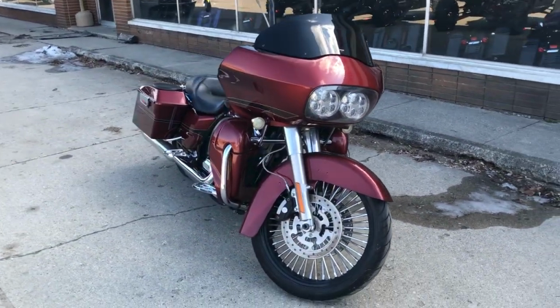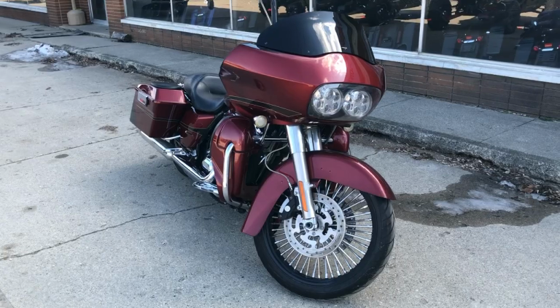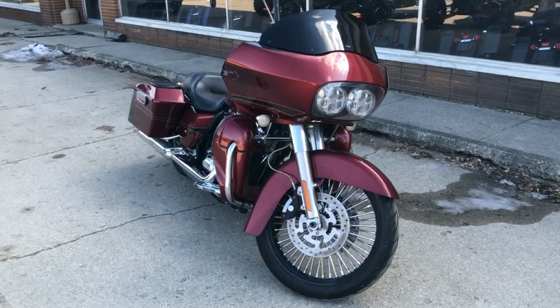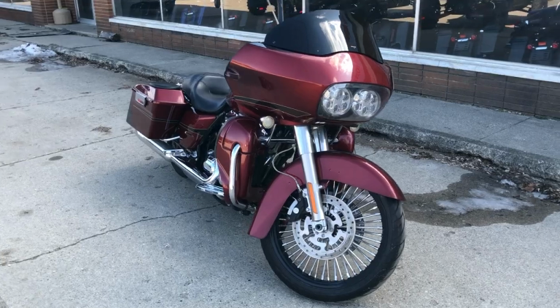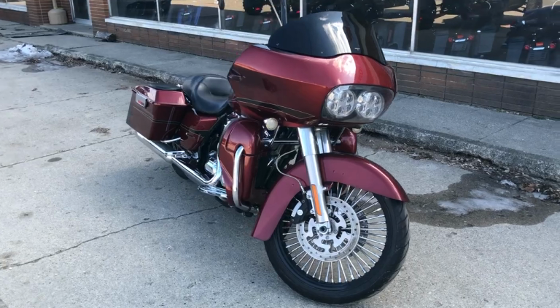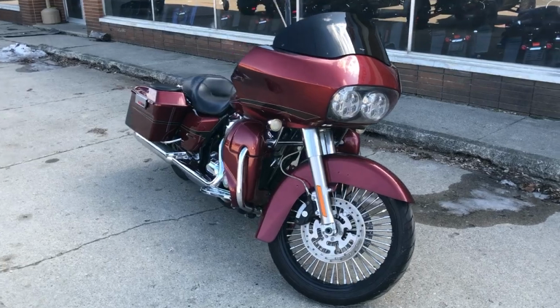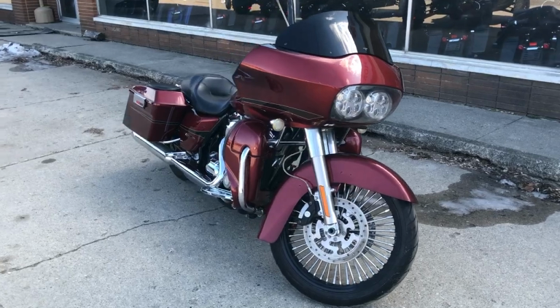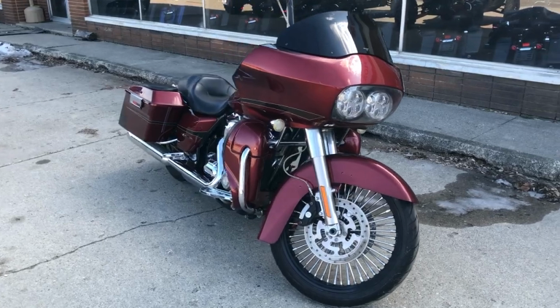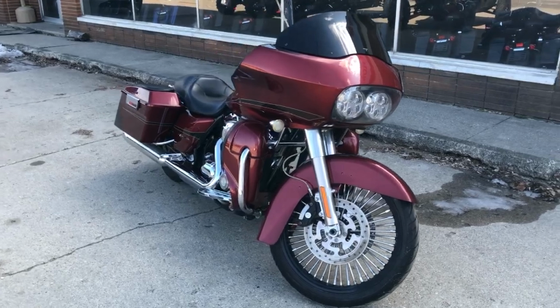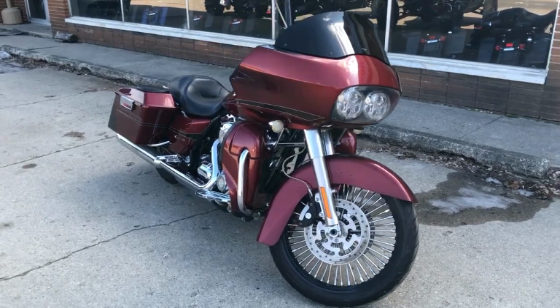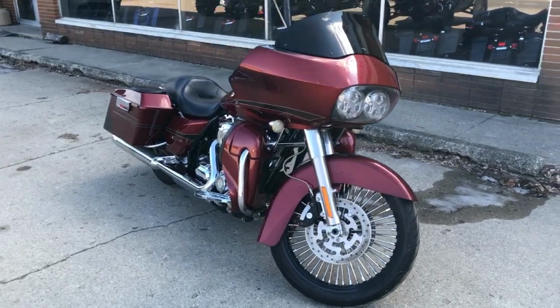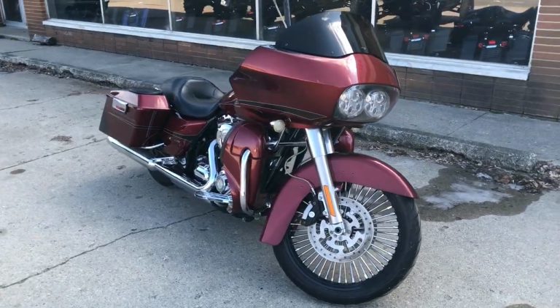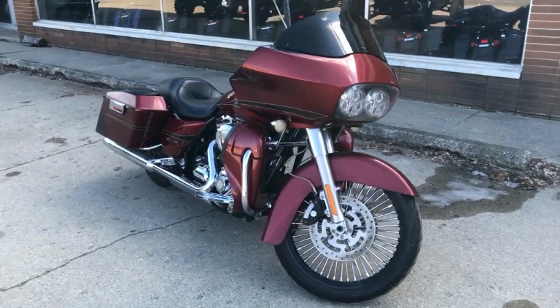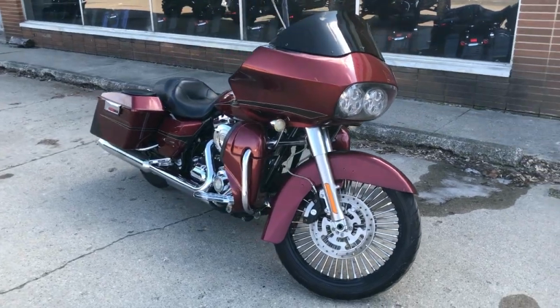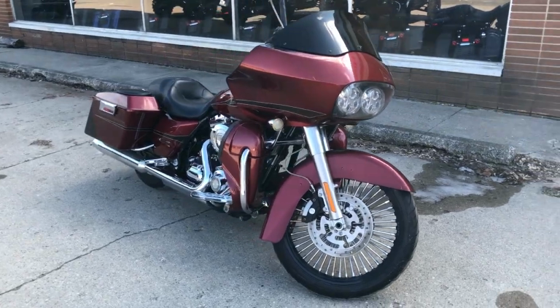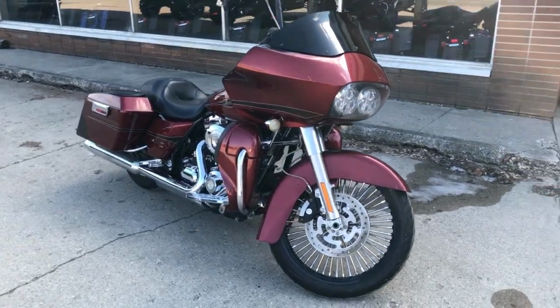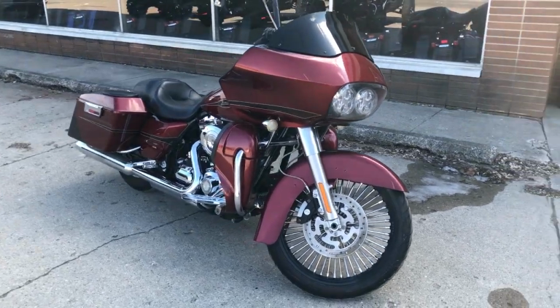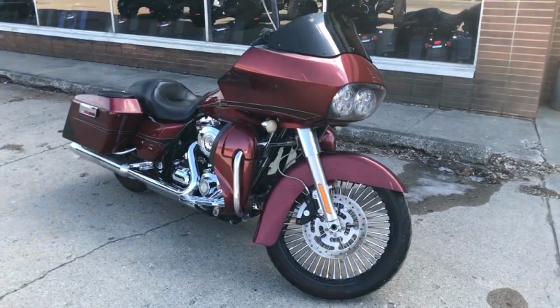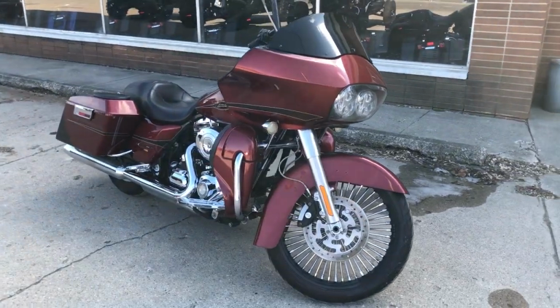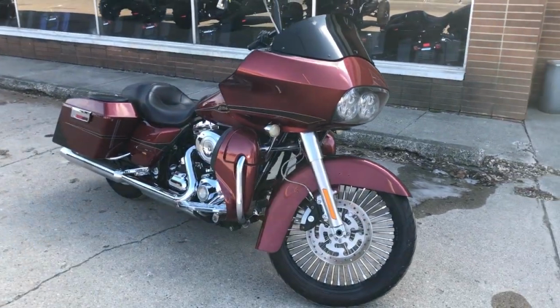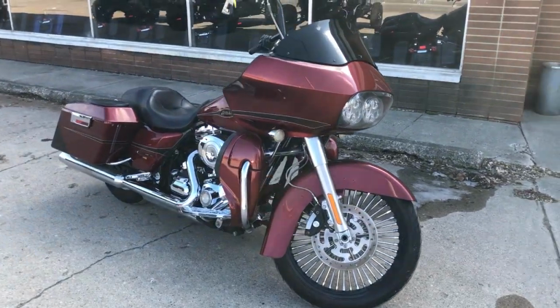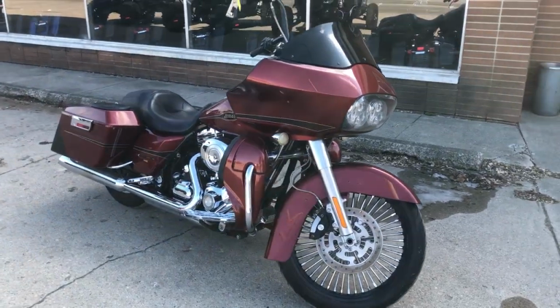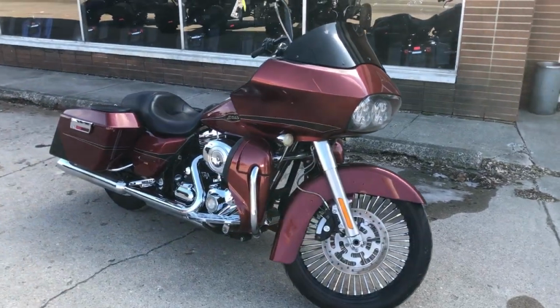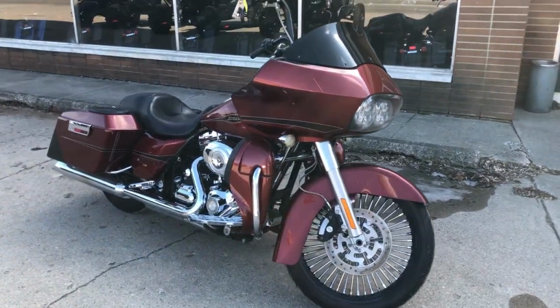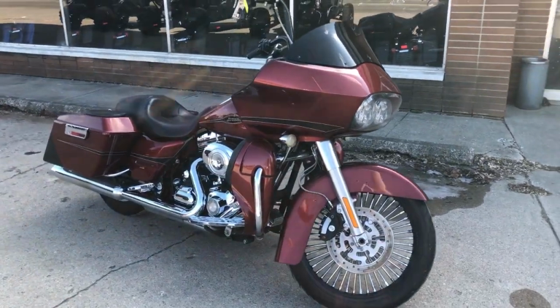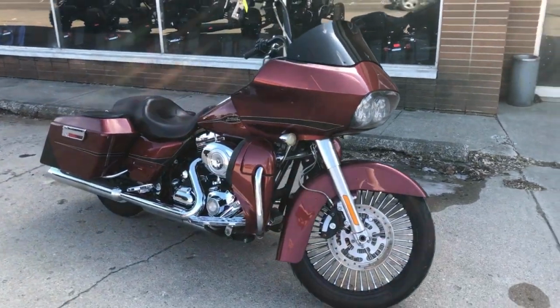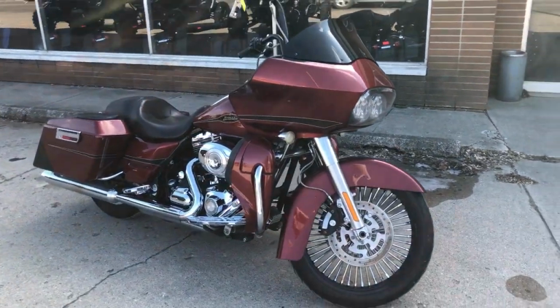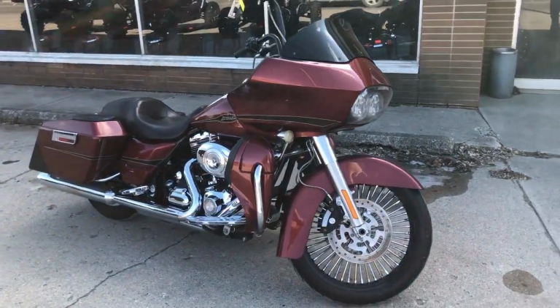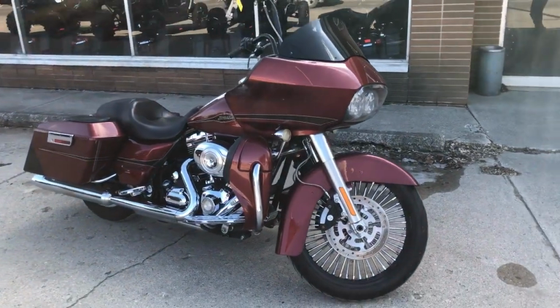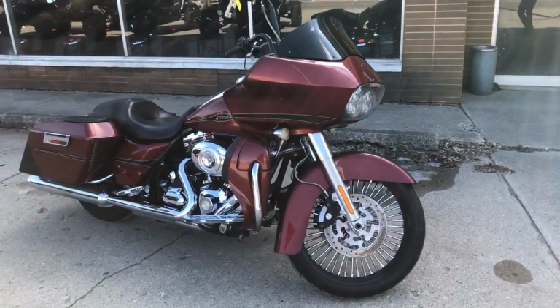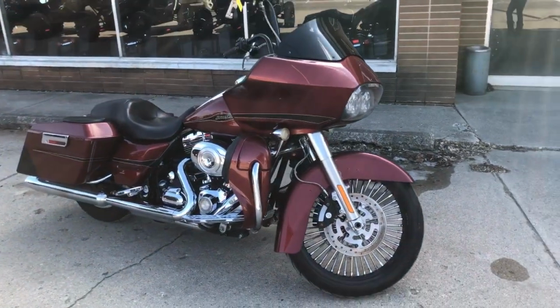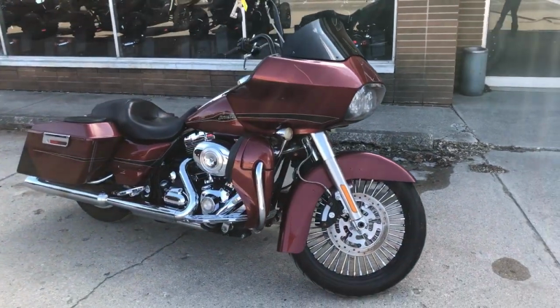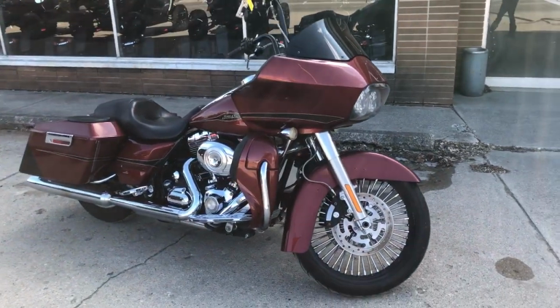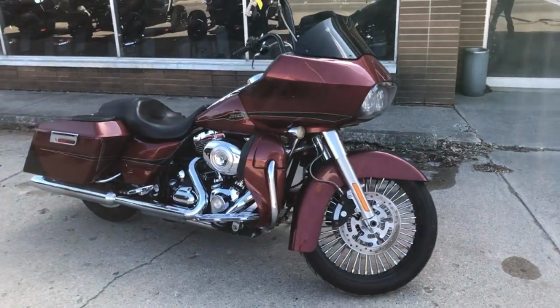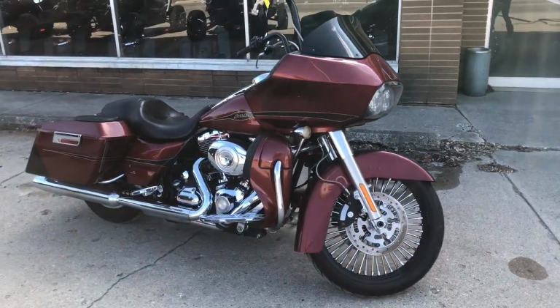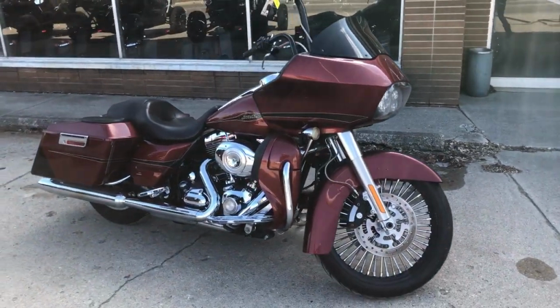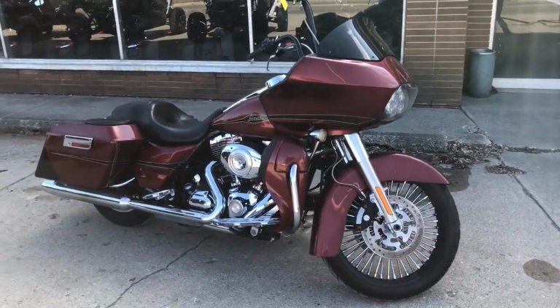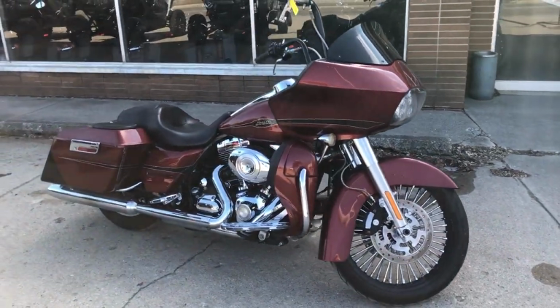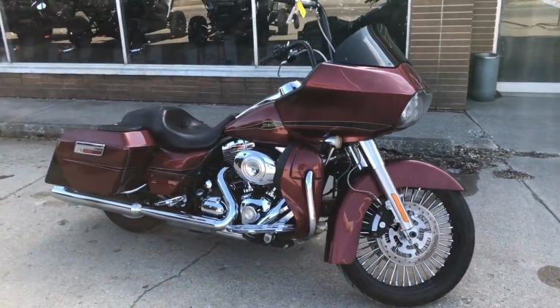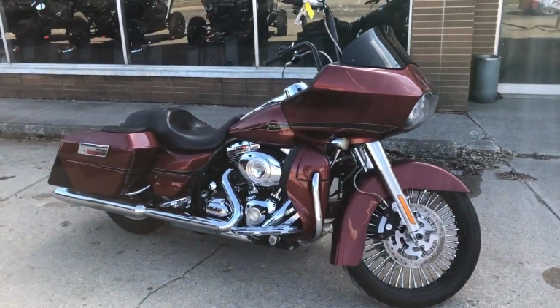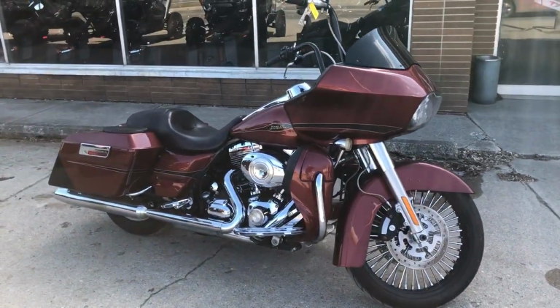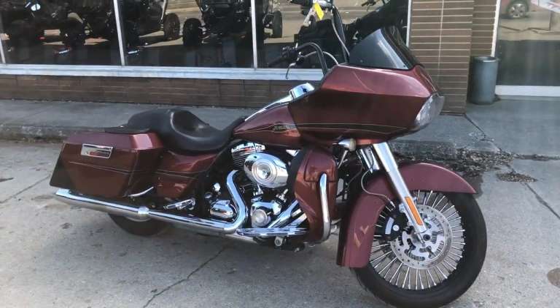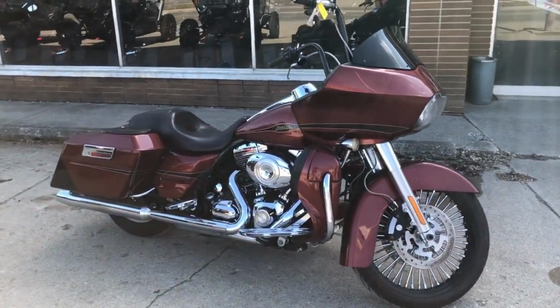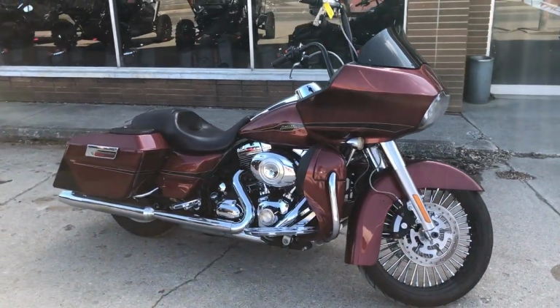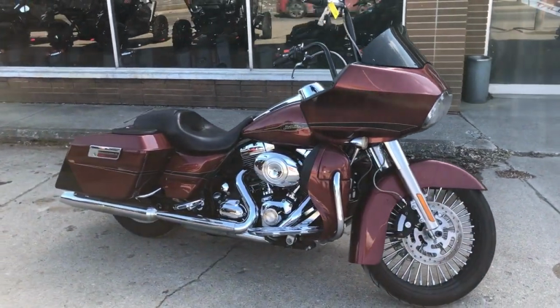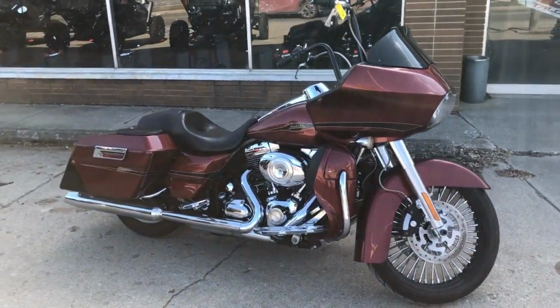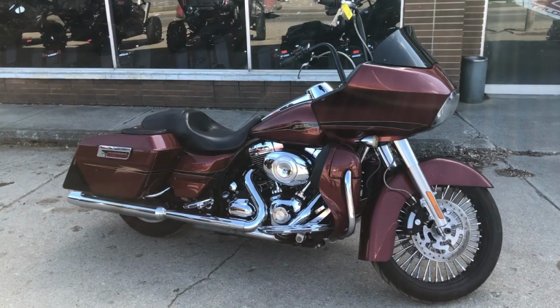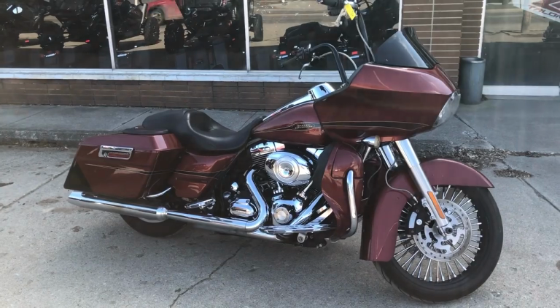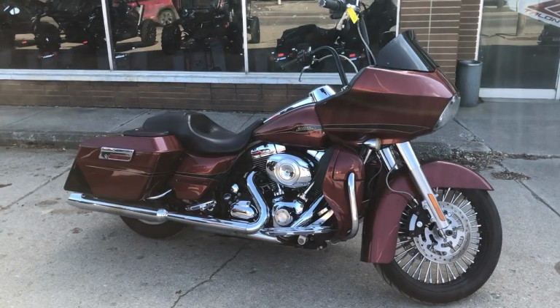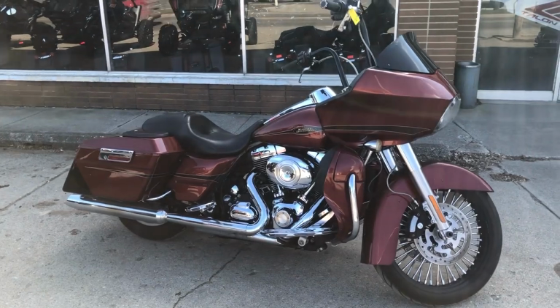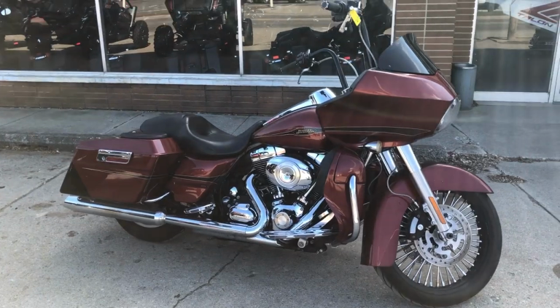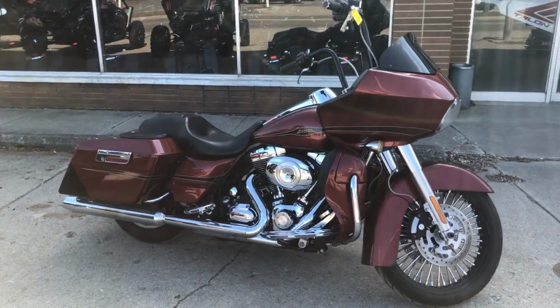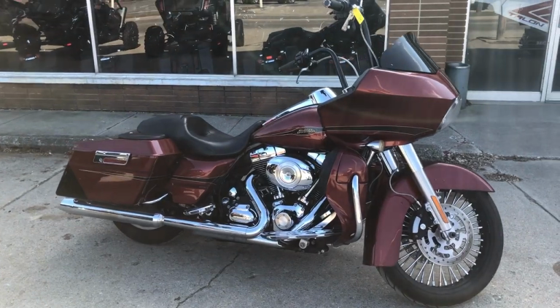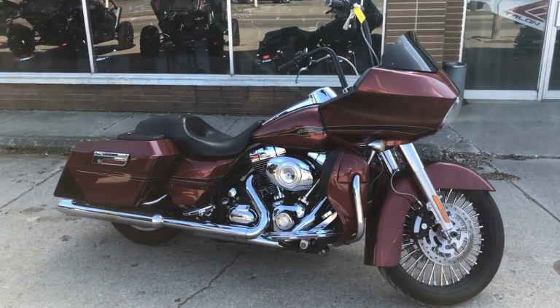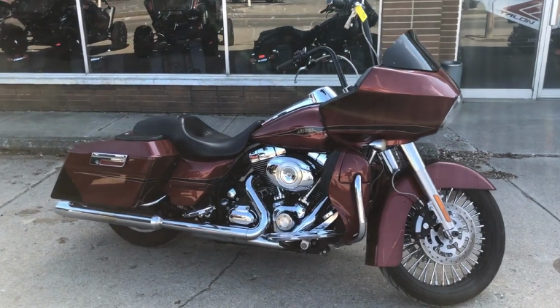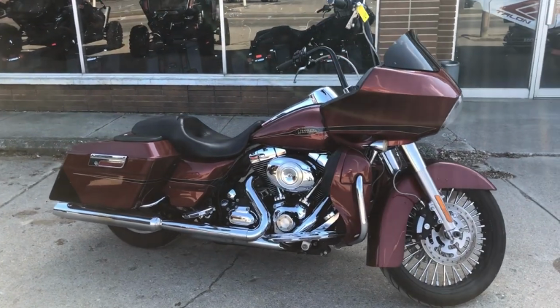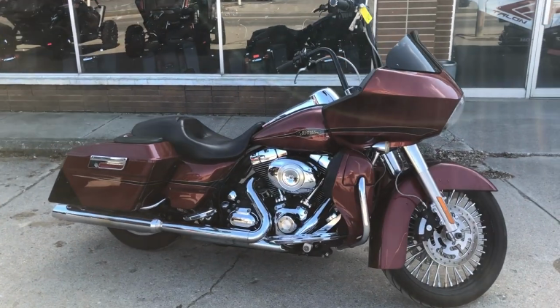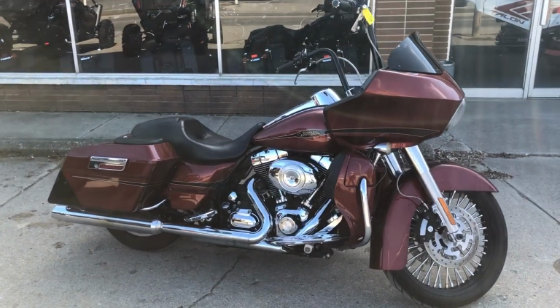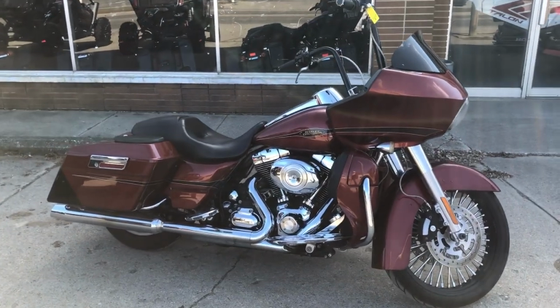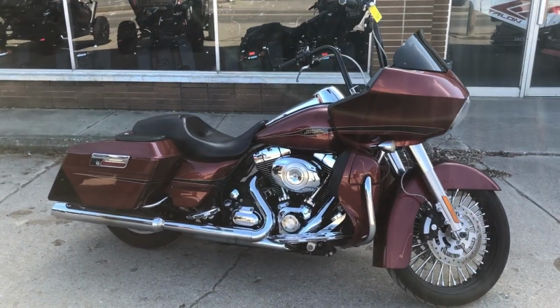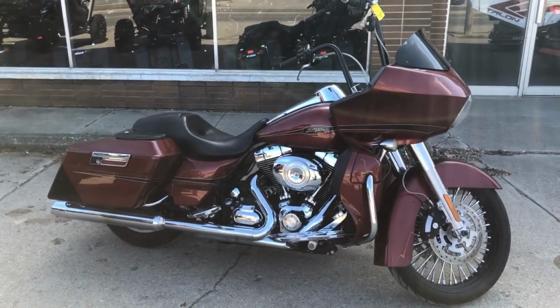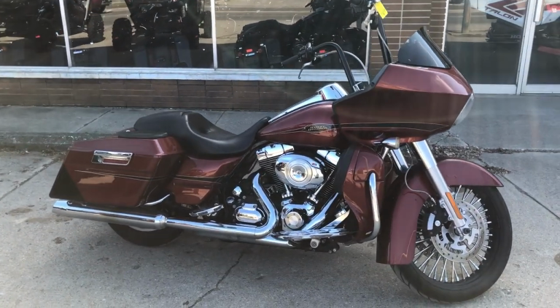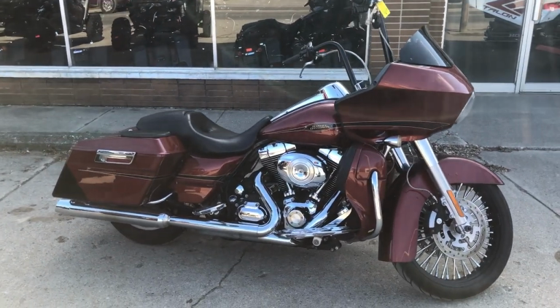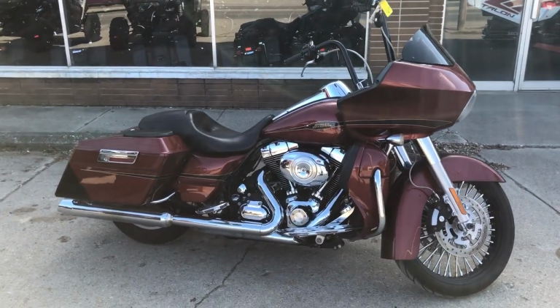This is a great bike for the money. You can give us a call at 810-648-9500 to make it yours.